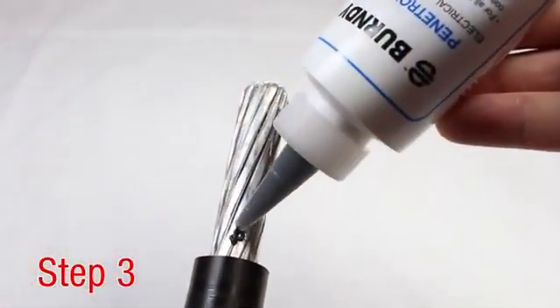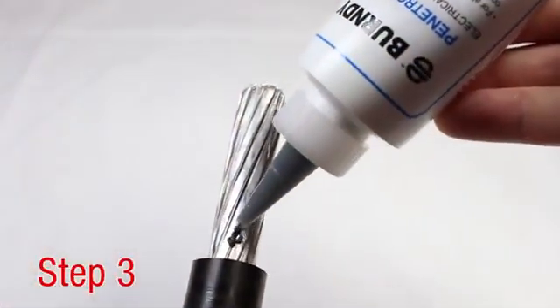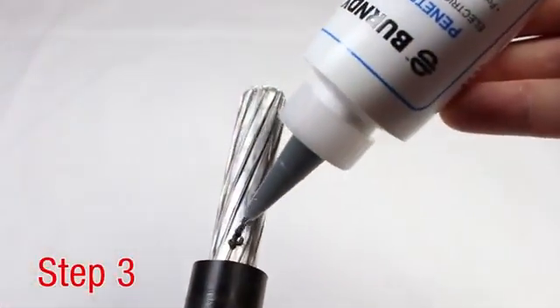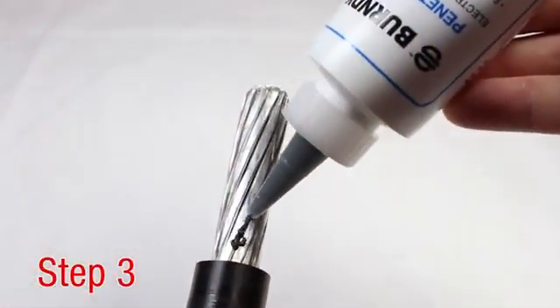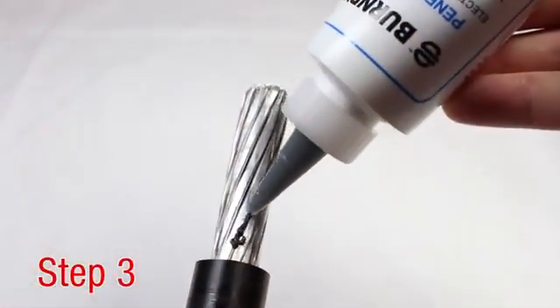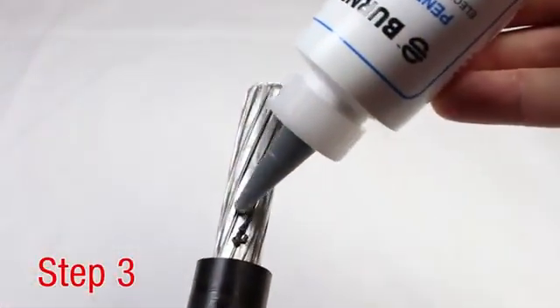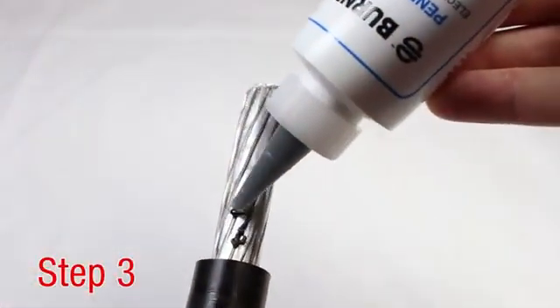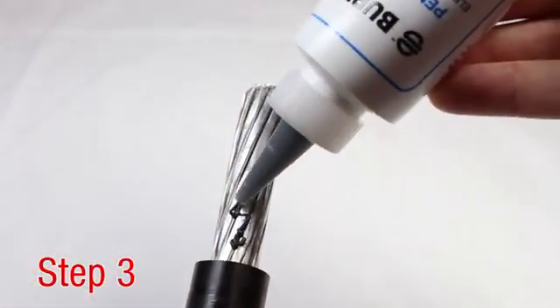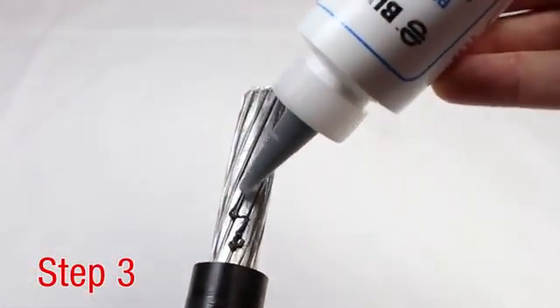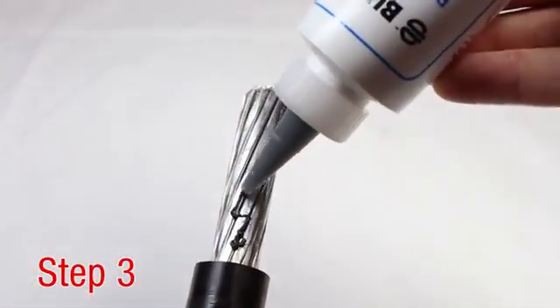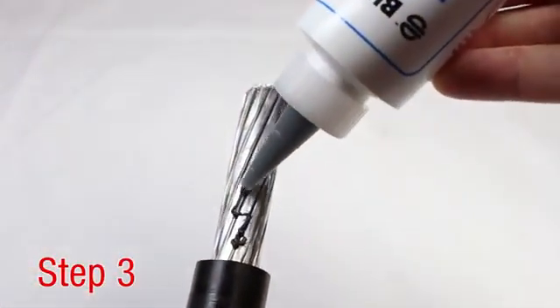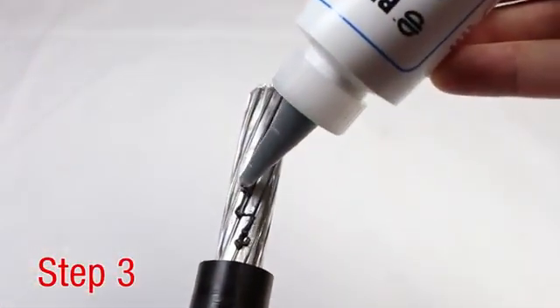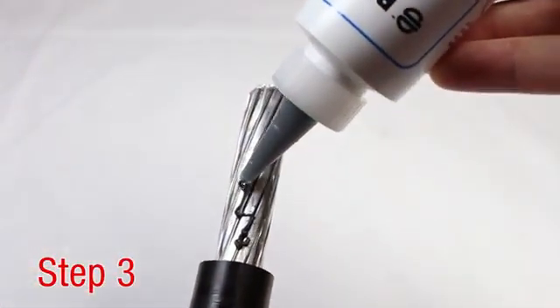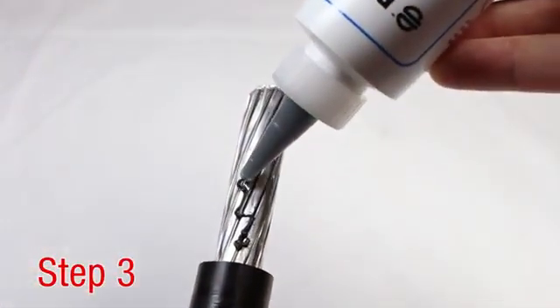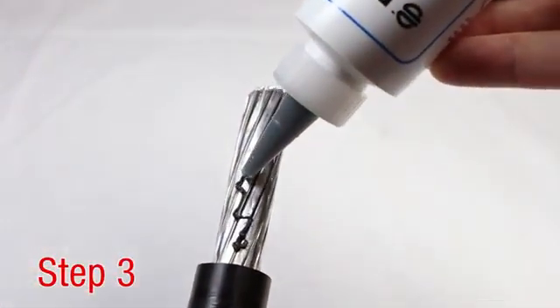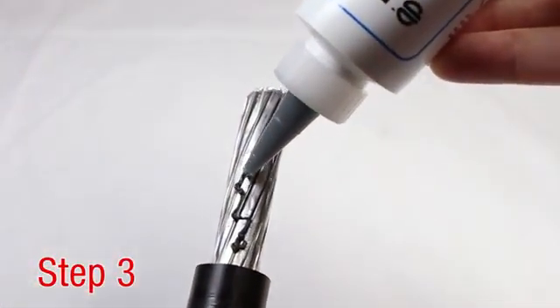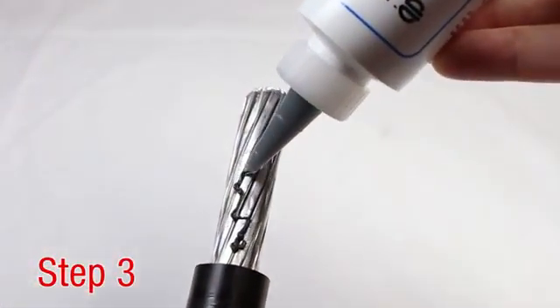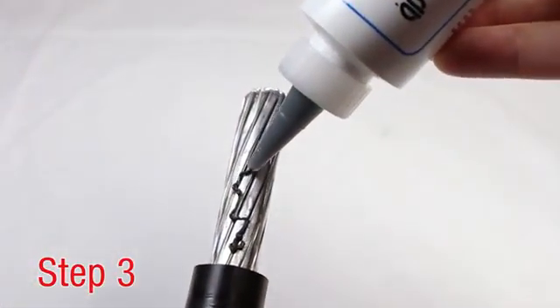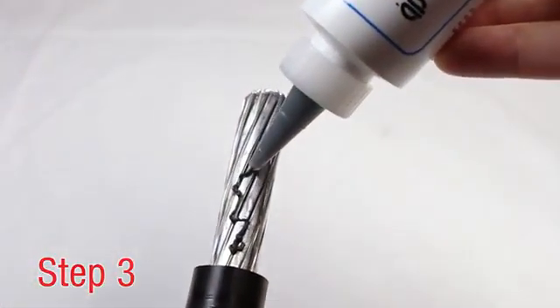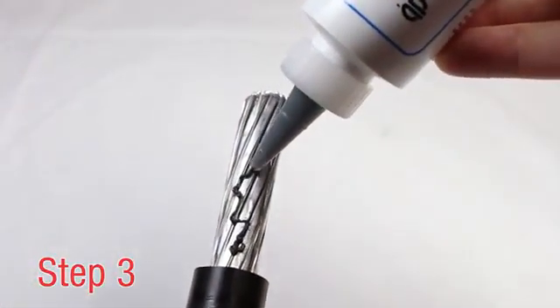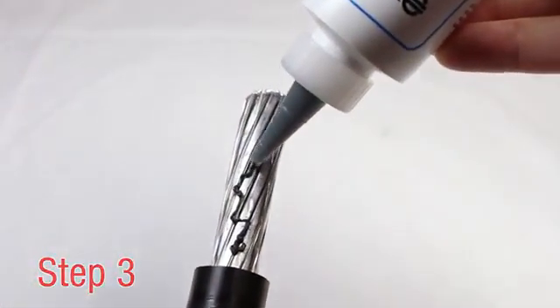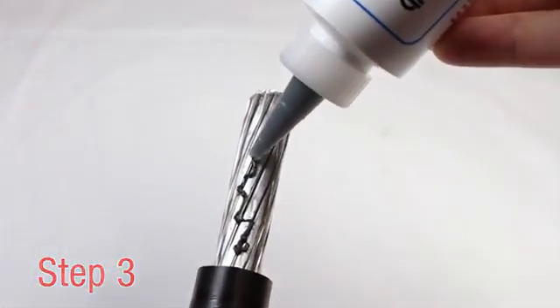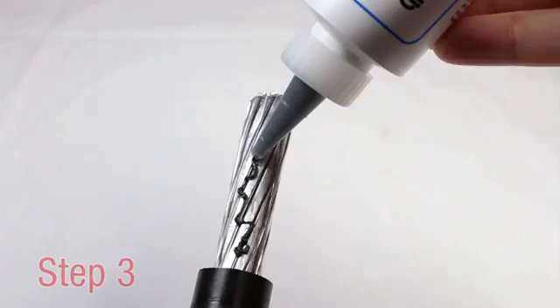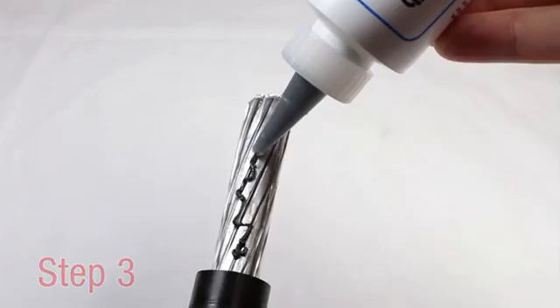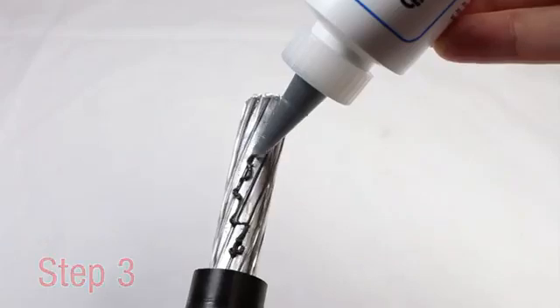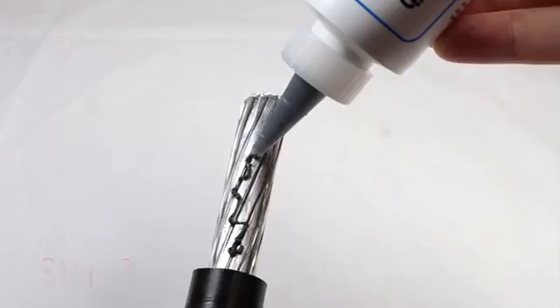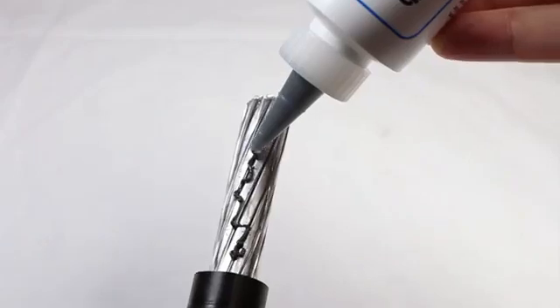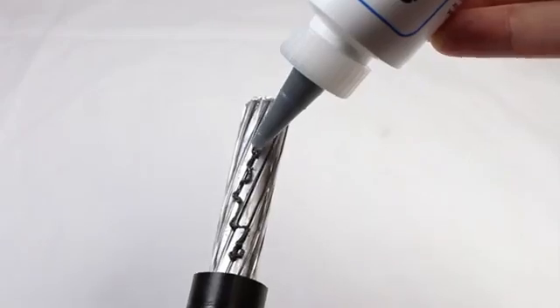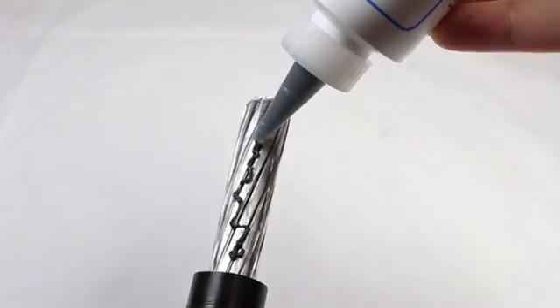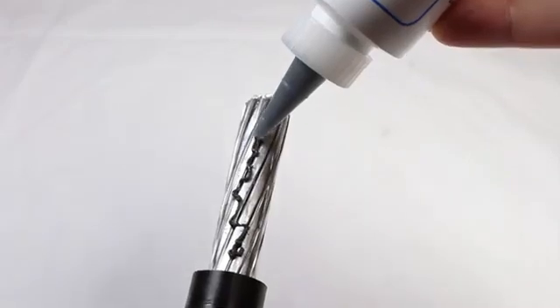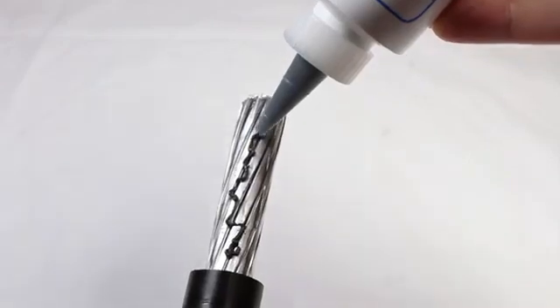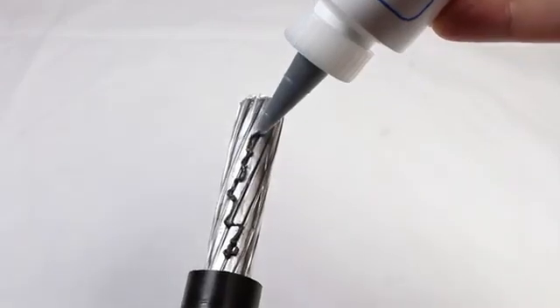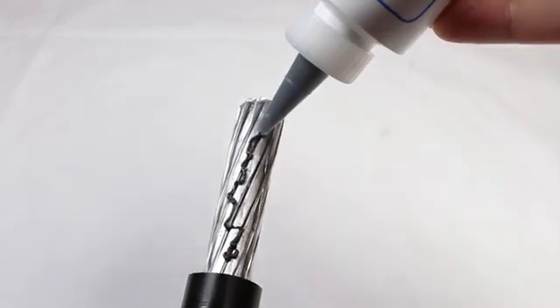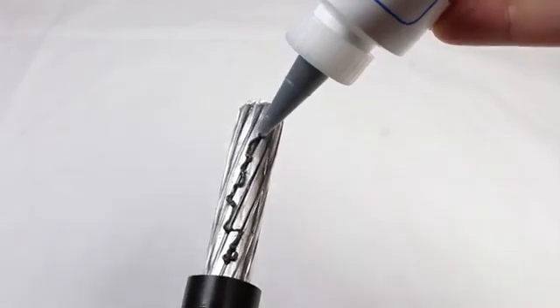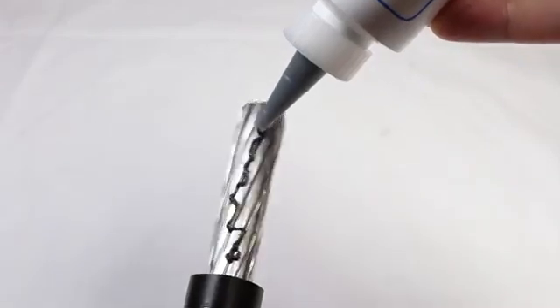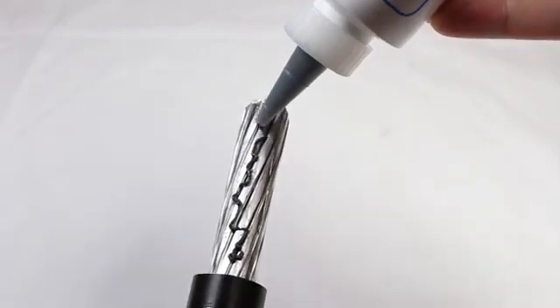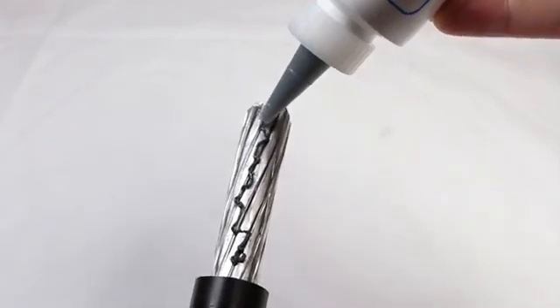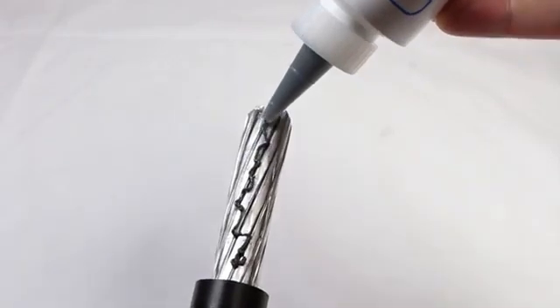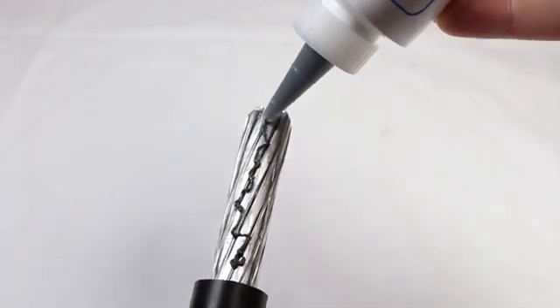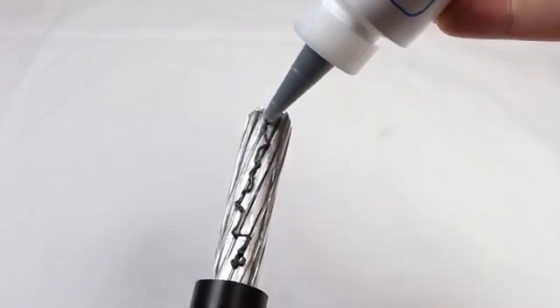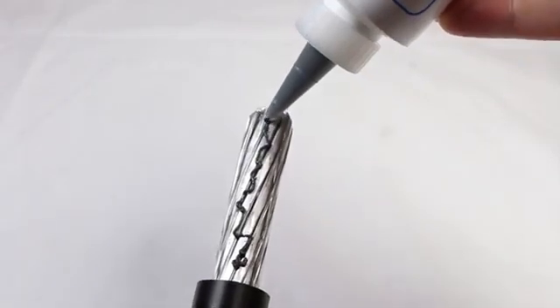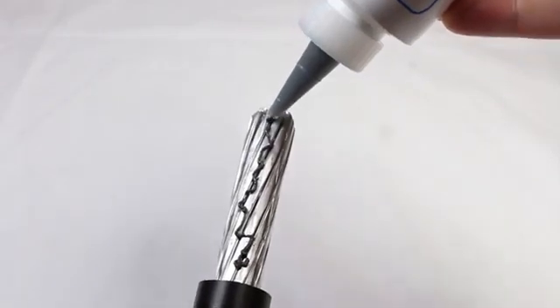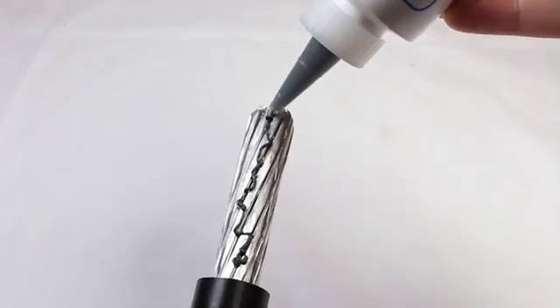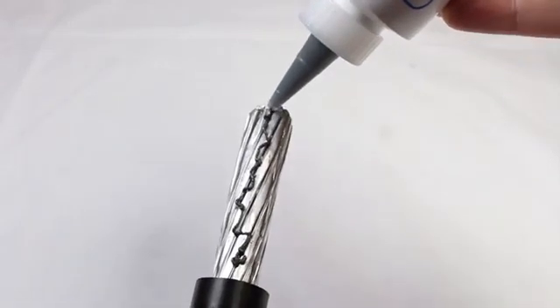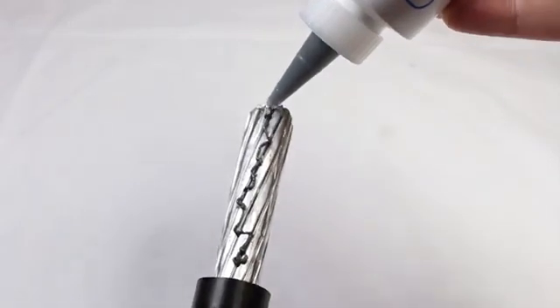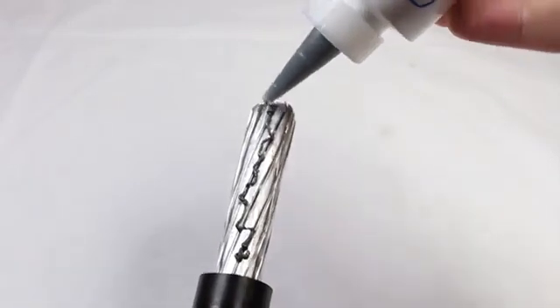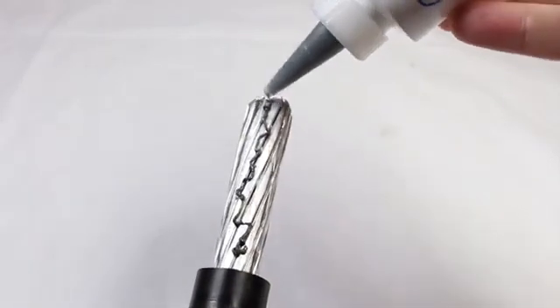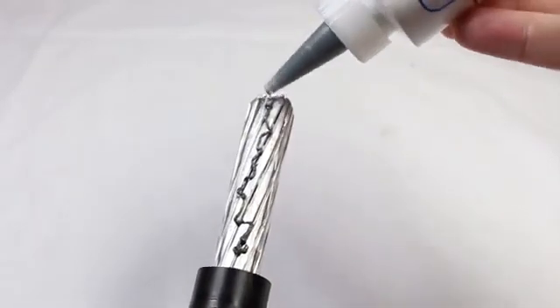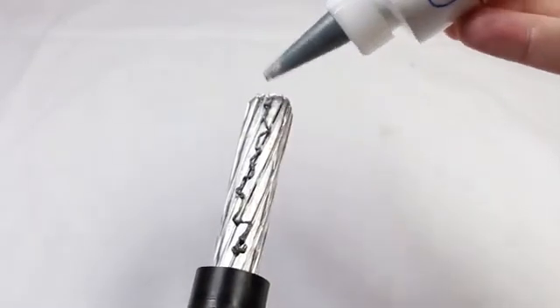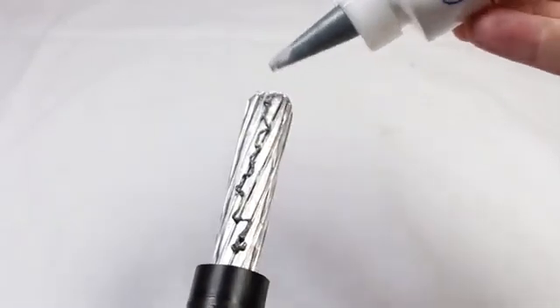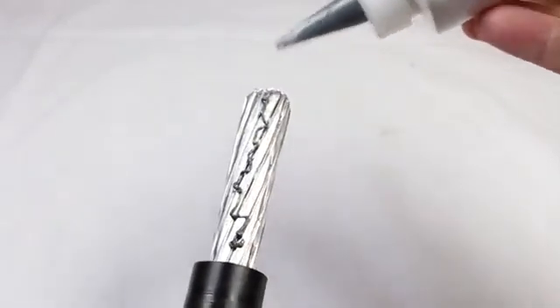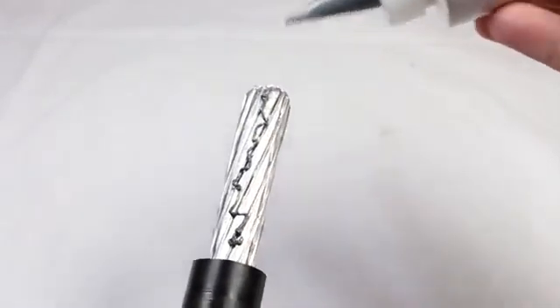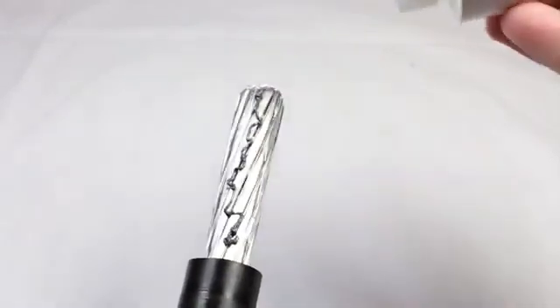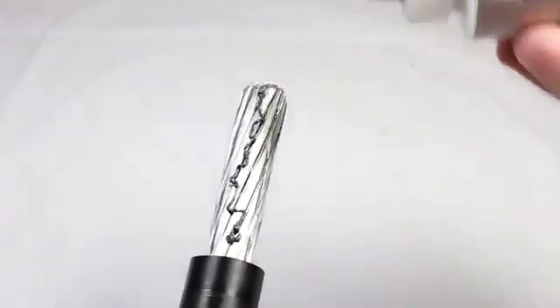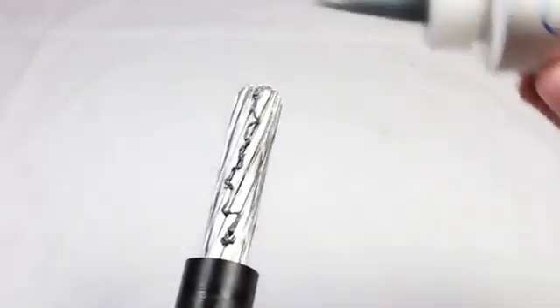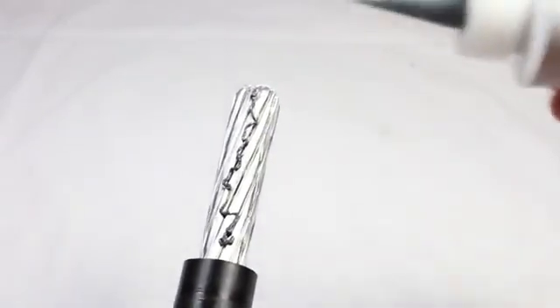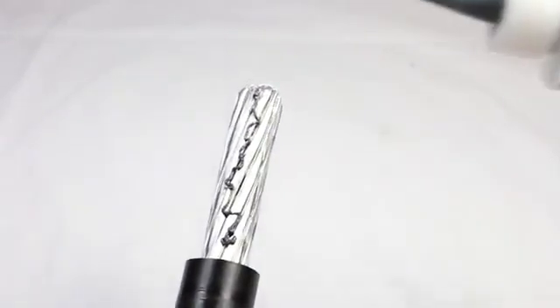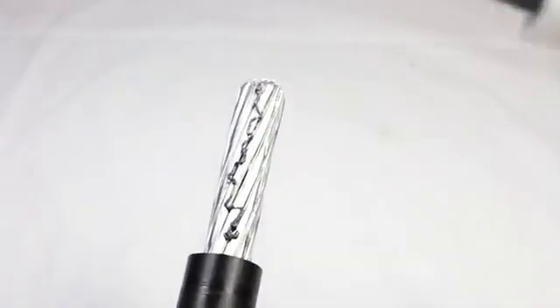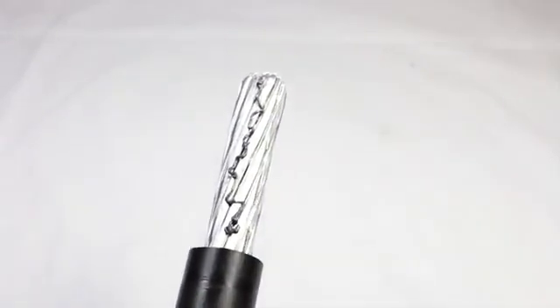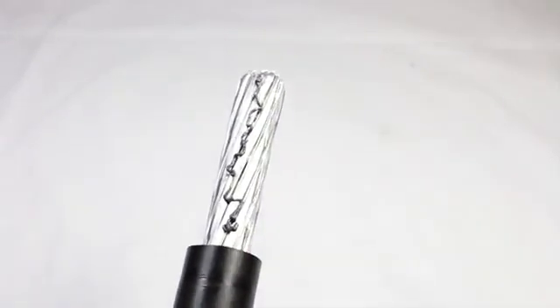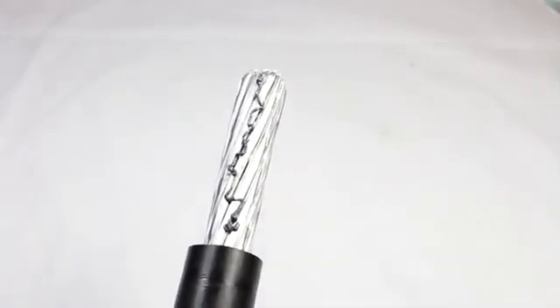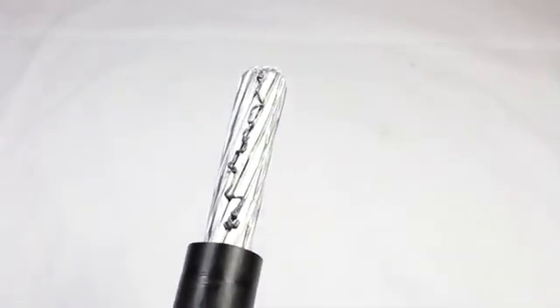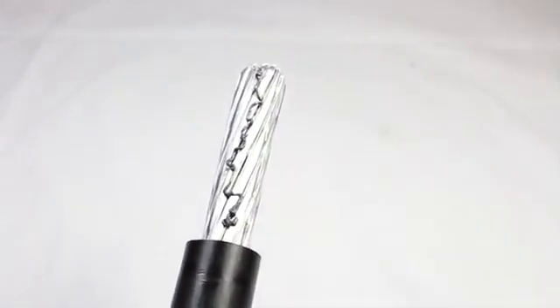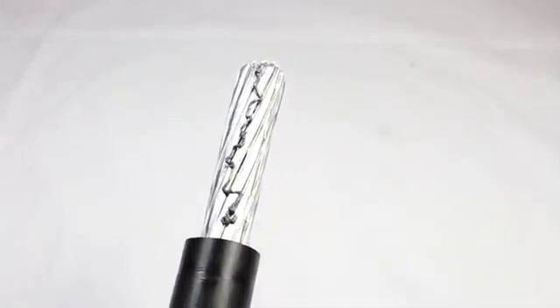Step 3. Apply penetrox to the conductor to prevent the formation of surface oxides once the connection is made.